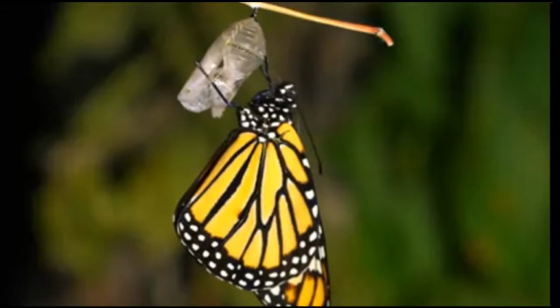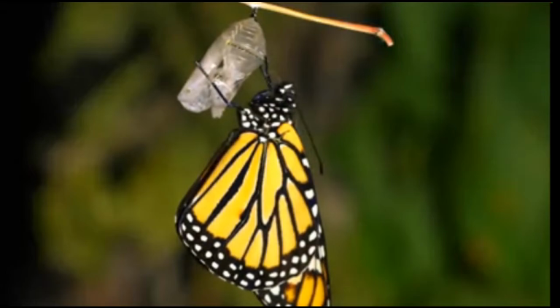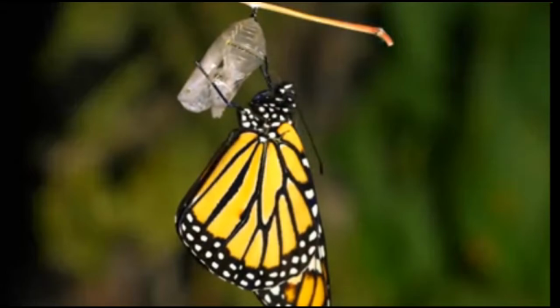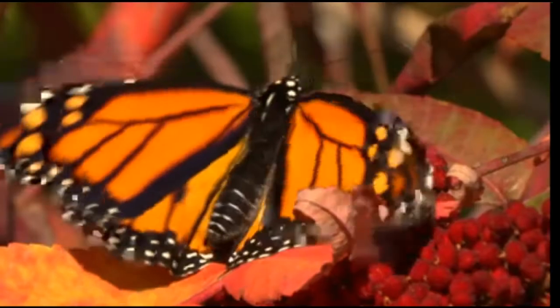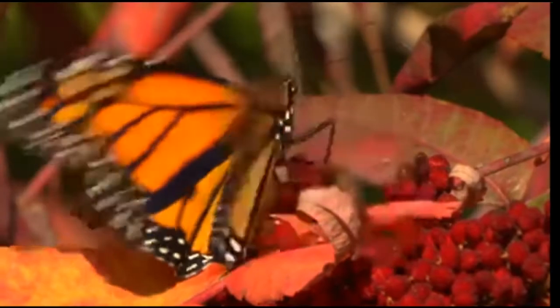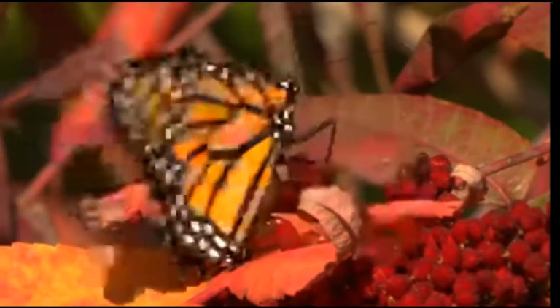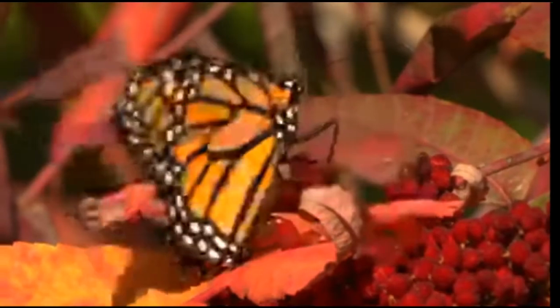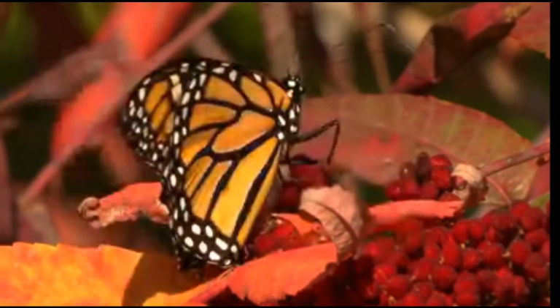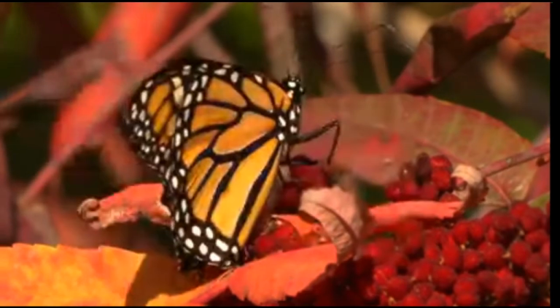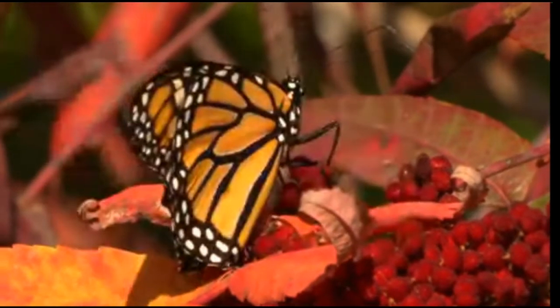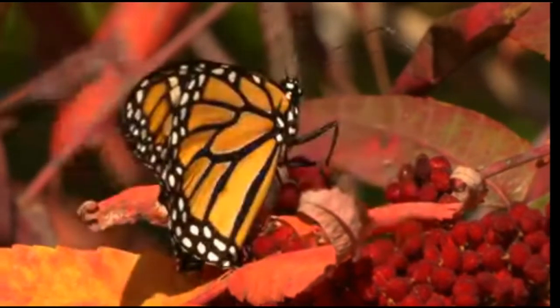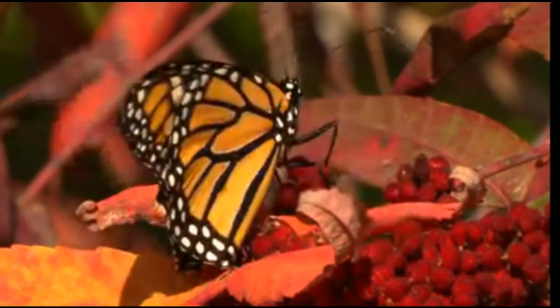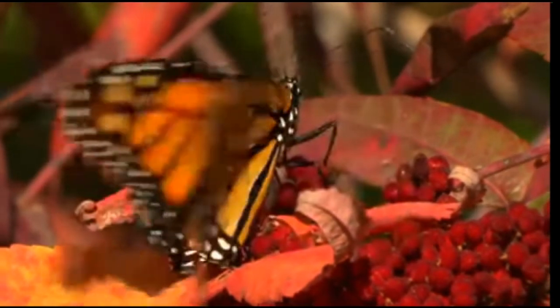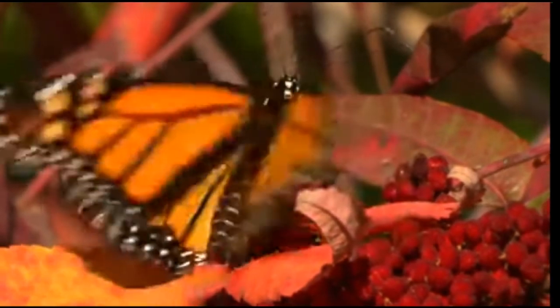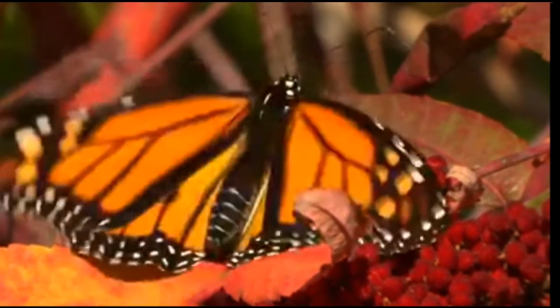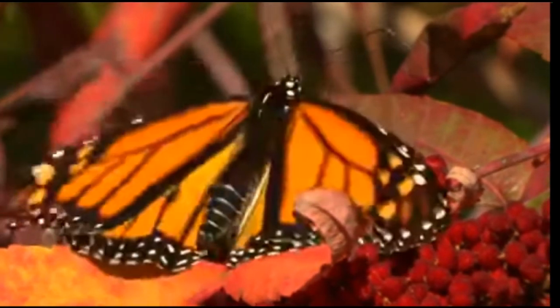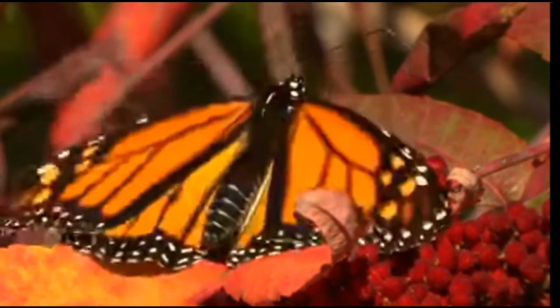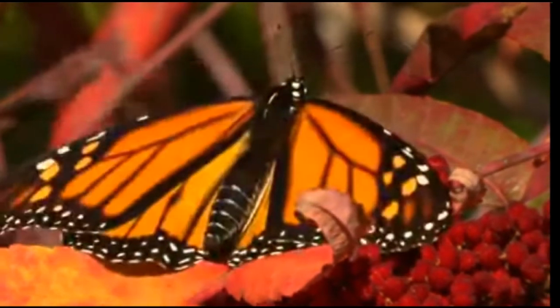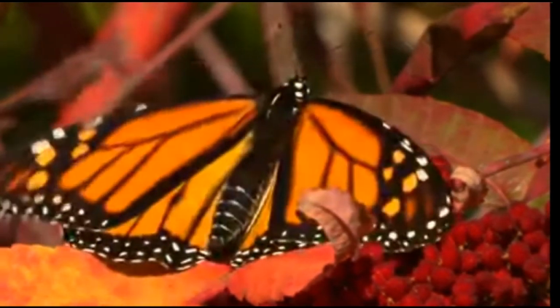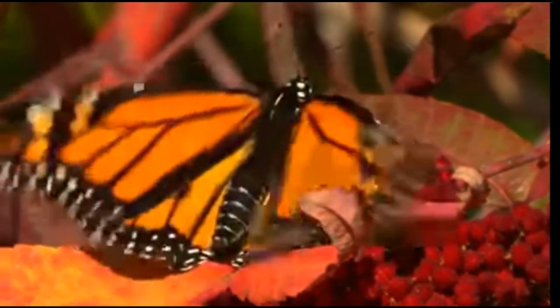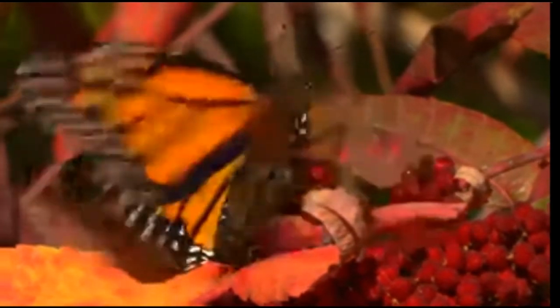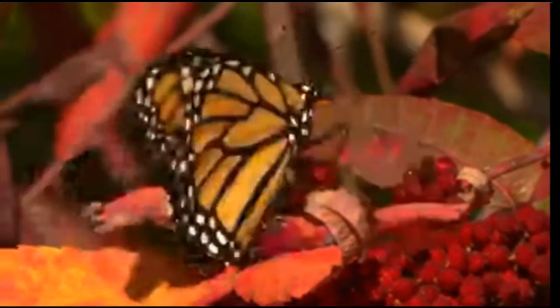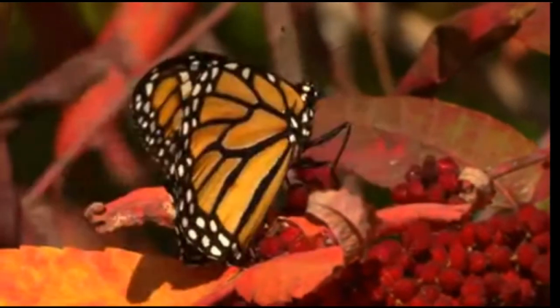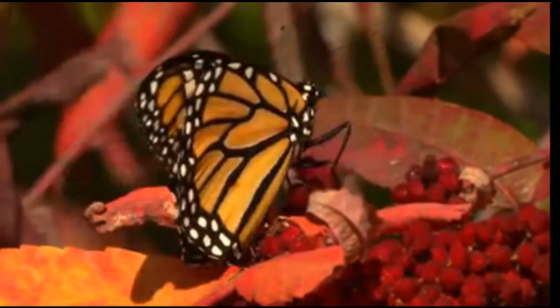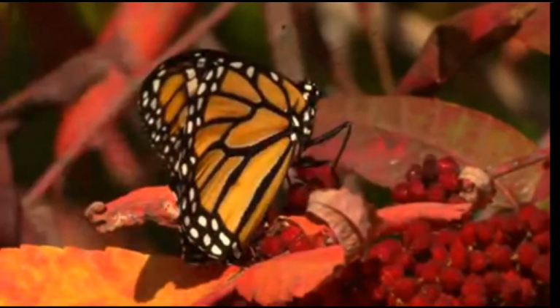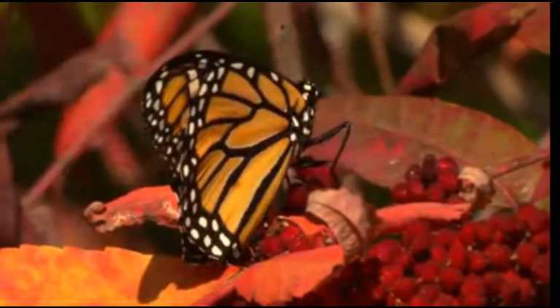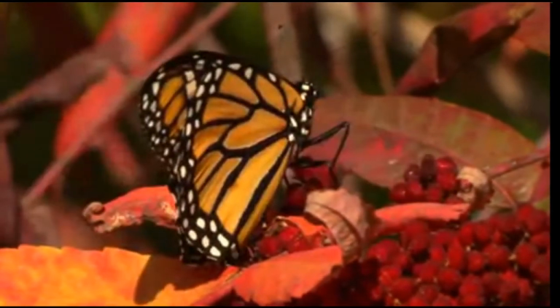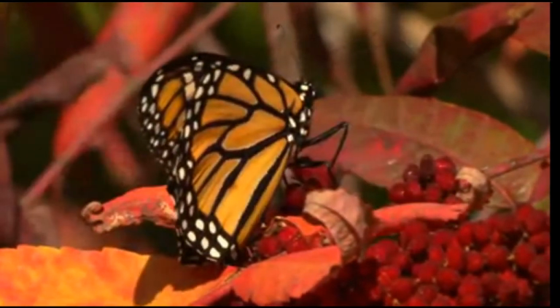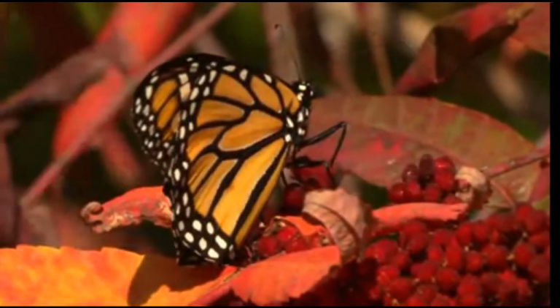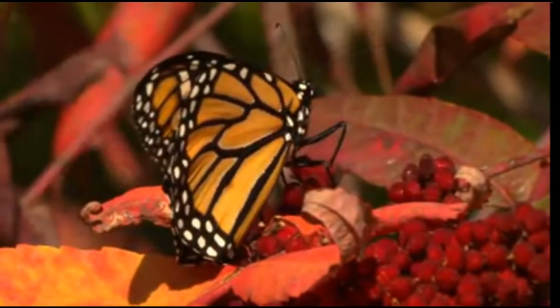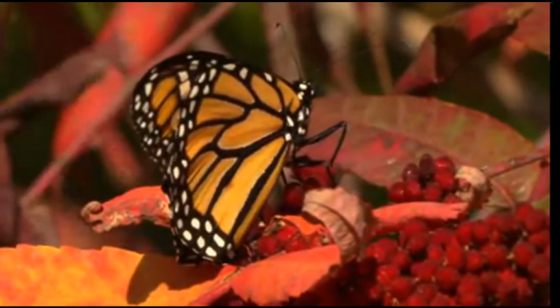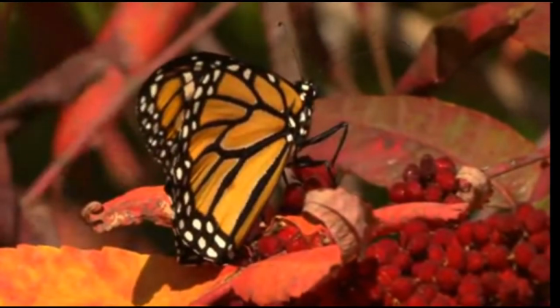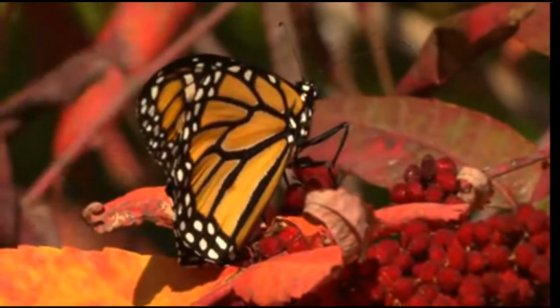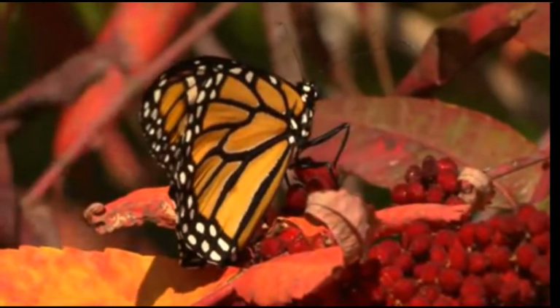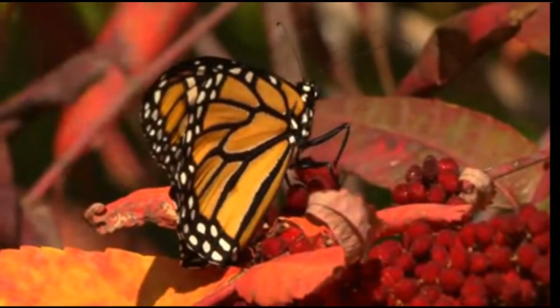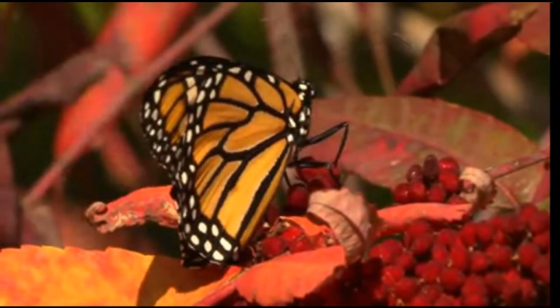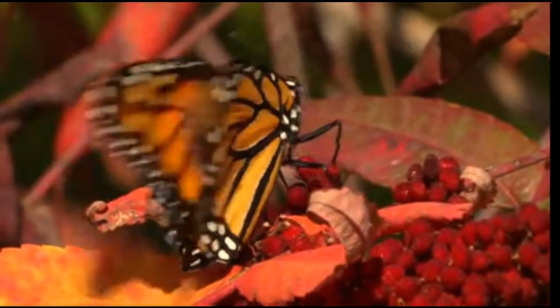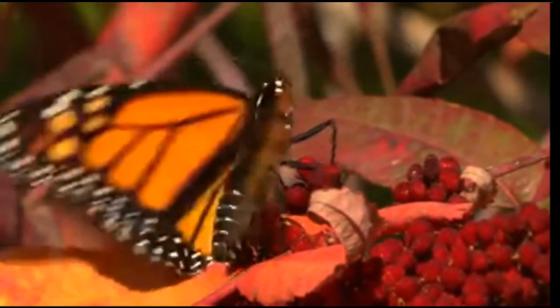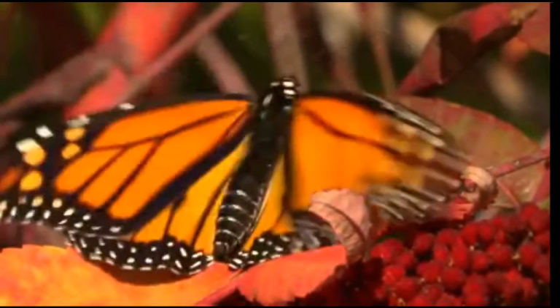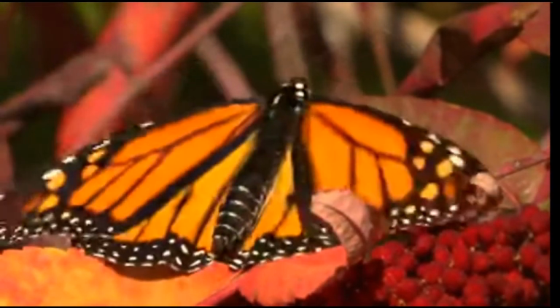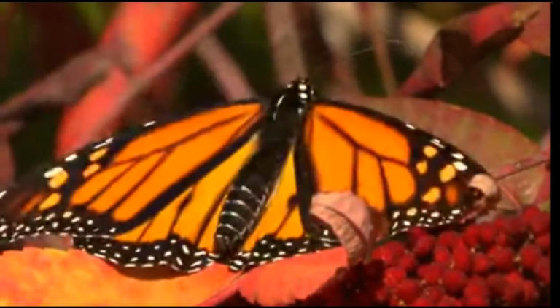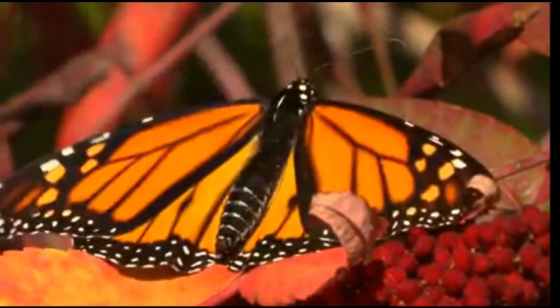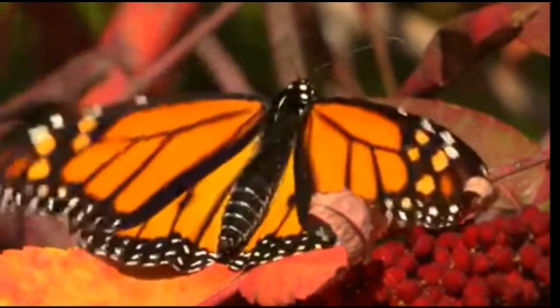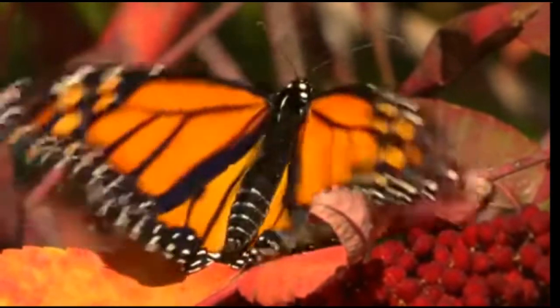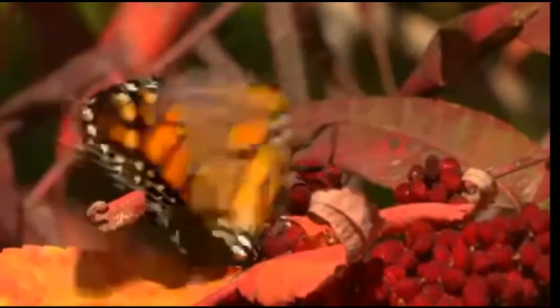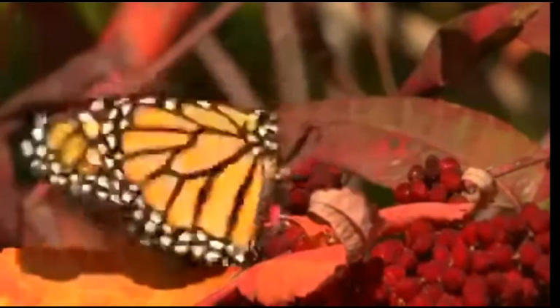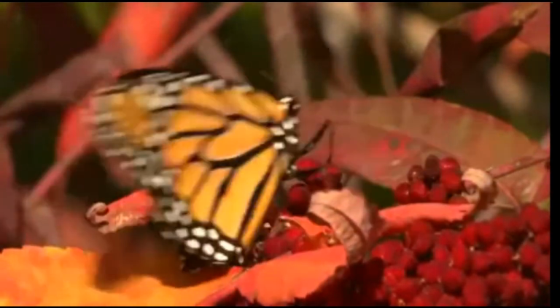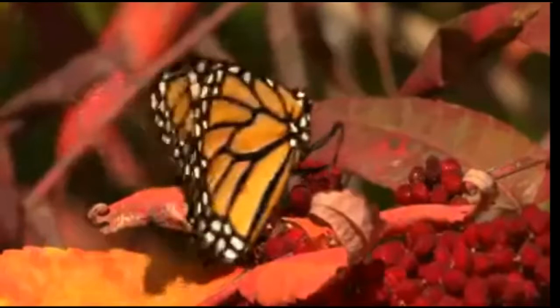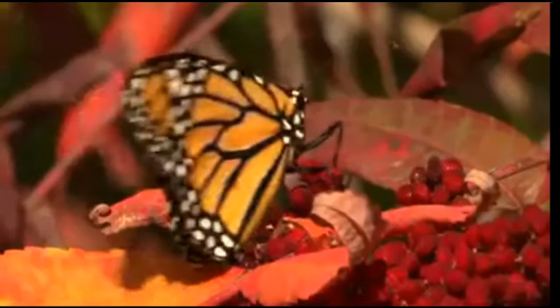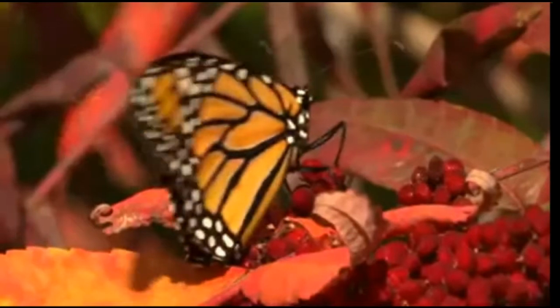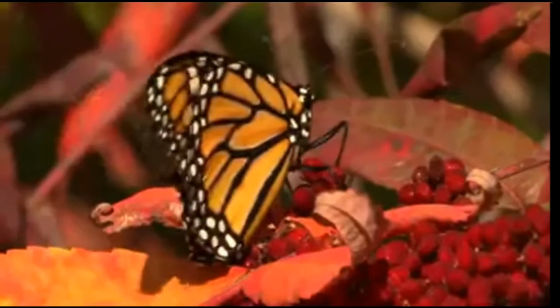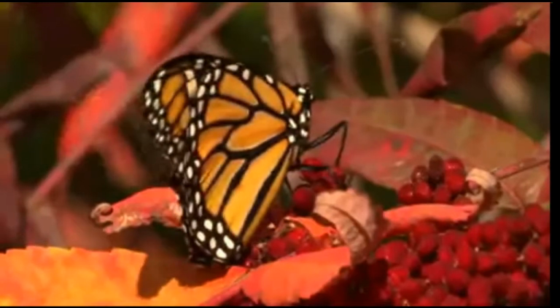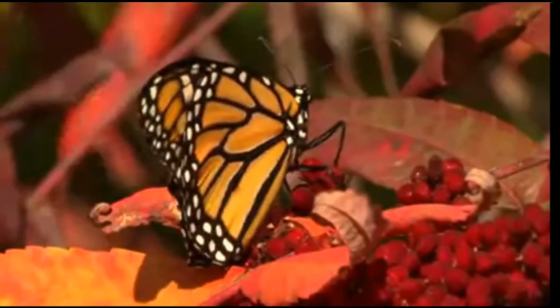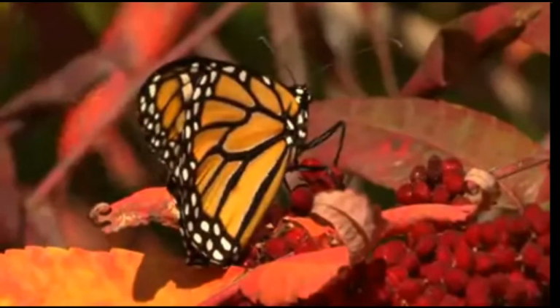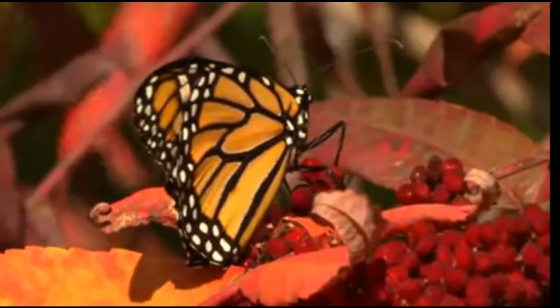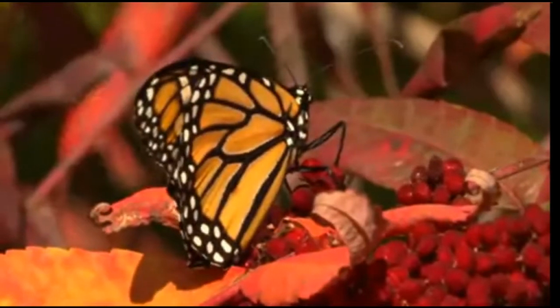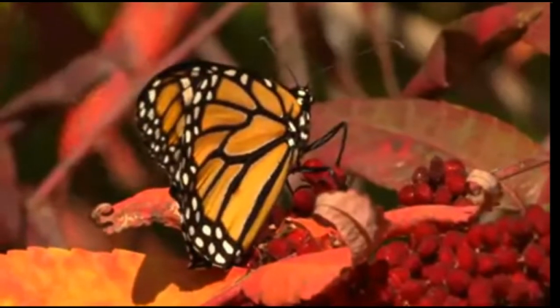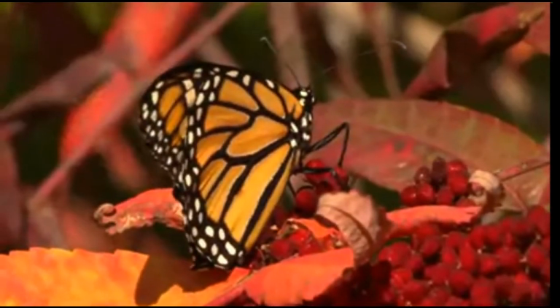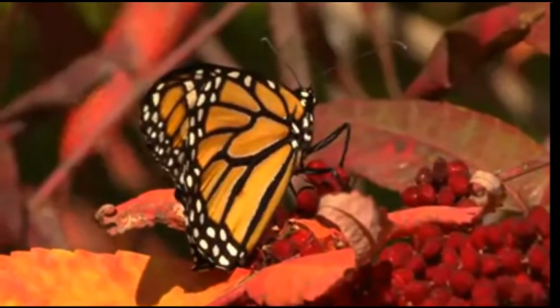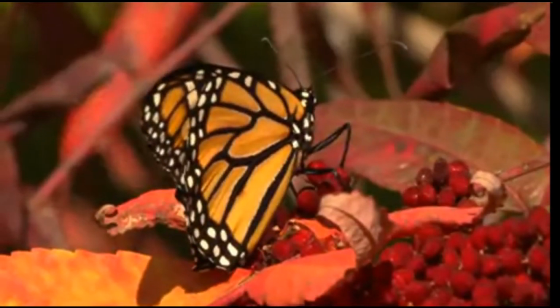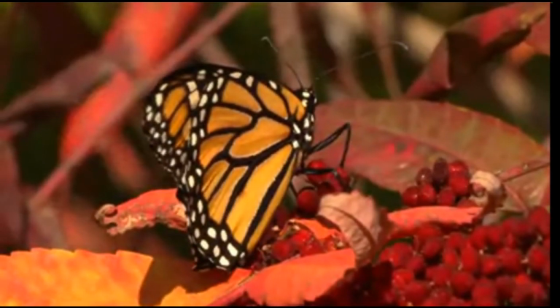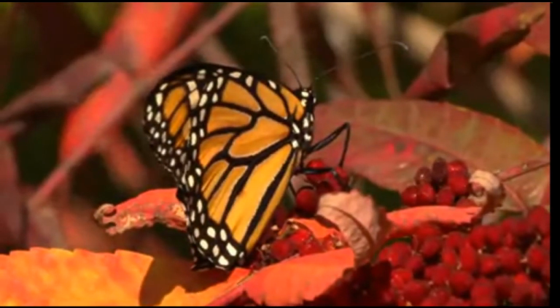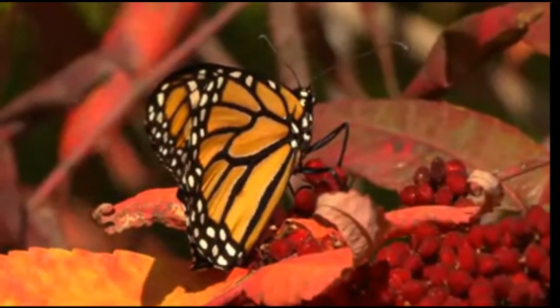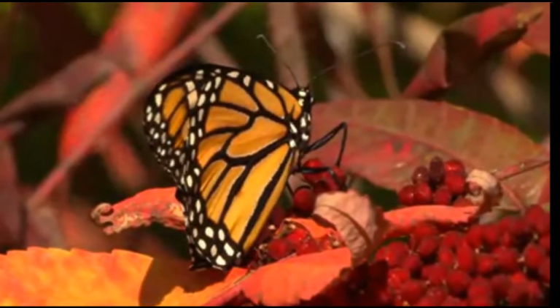Are butterflies mentioned in the Bible? No, but moths are mentioned nine times in the King James Version.